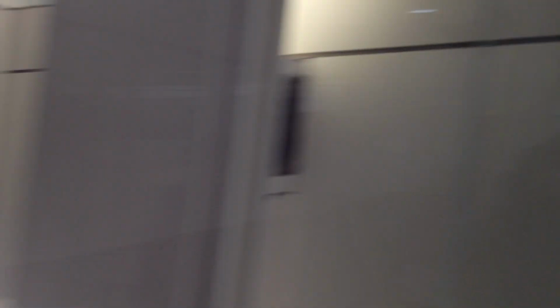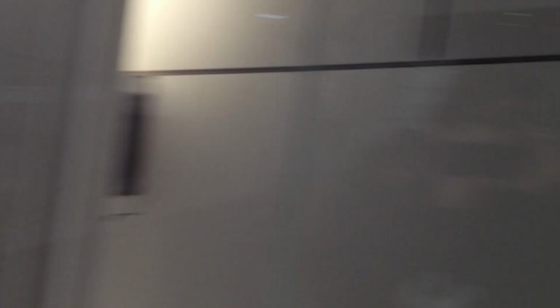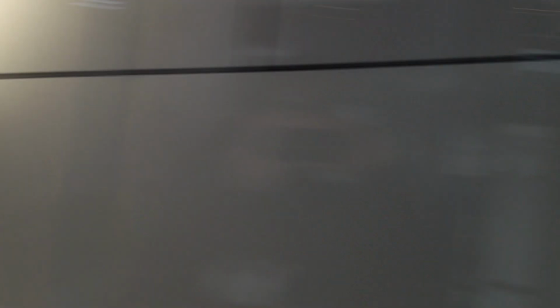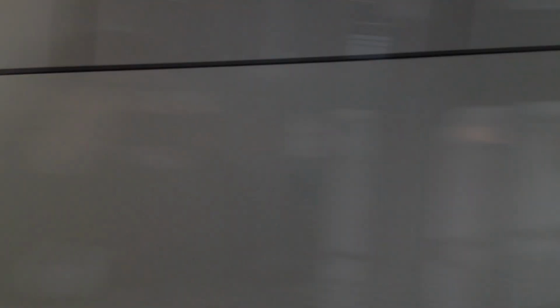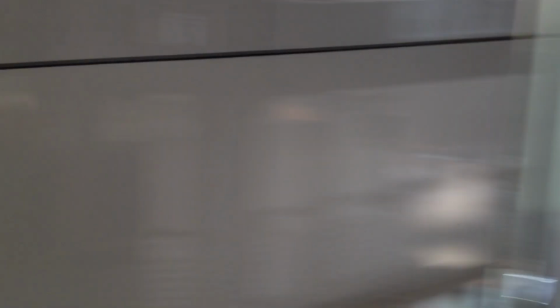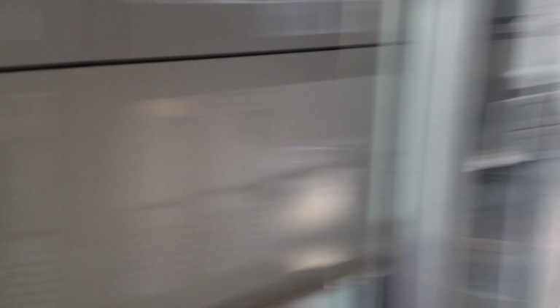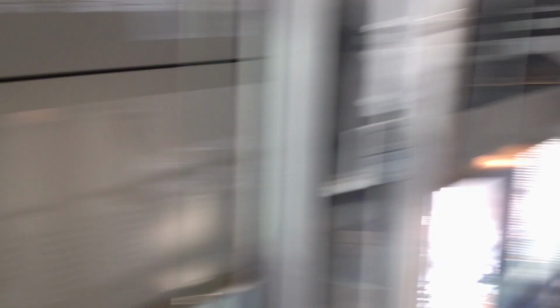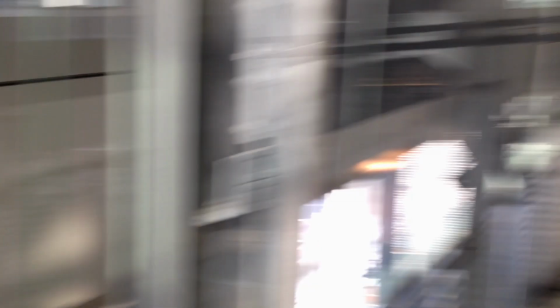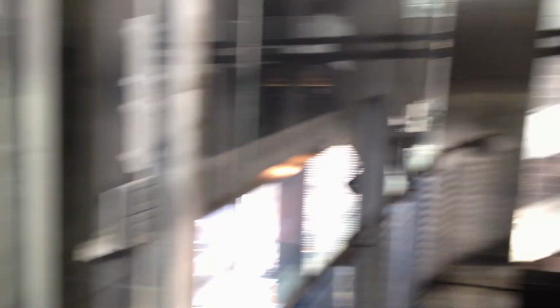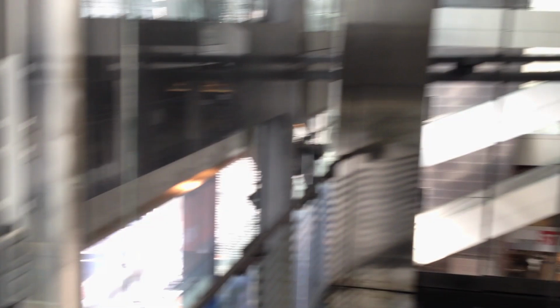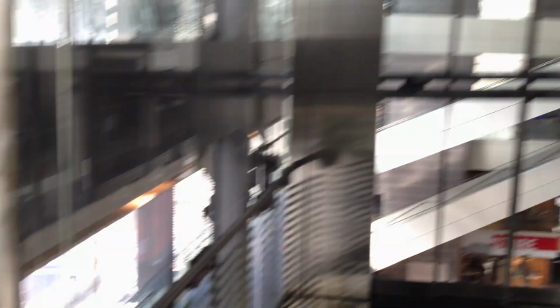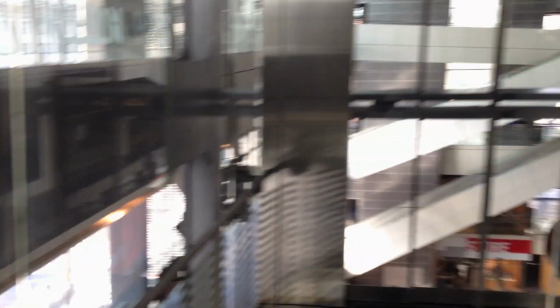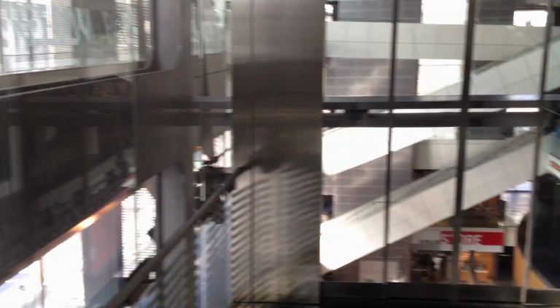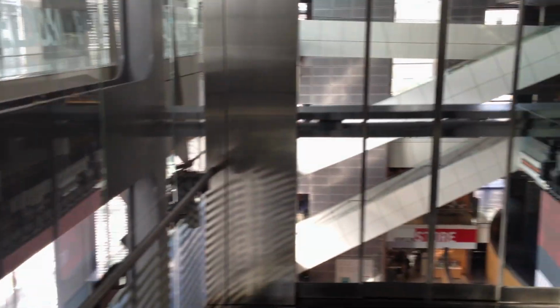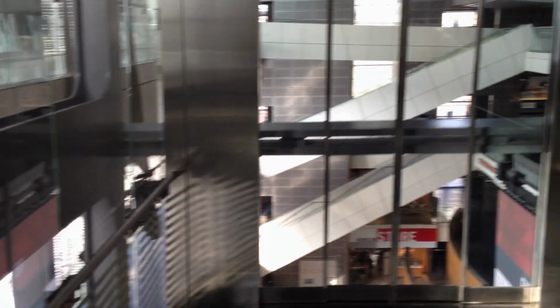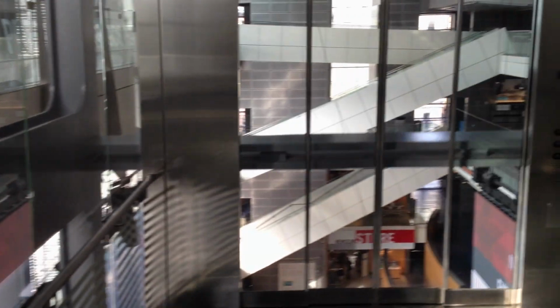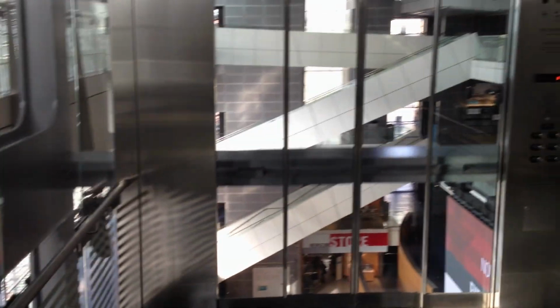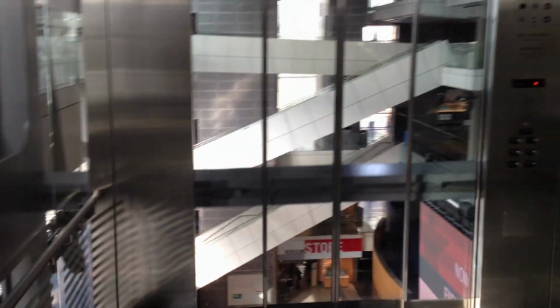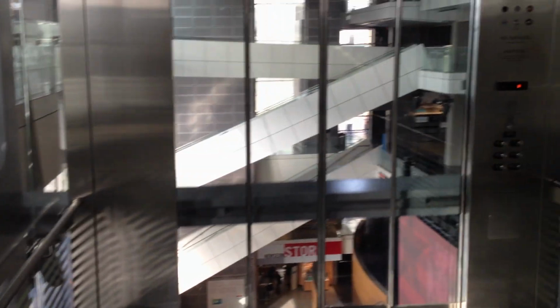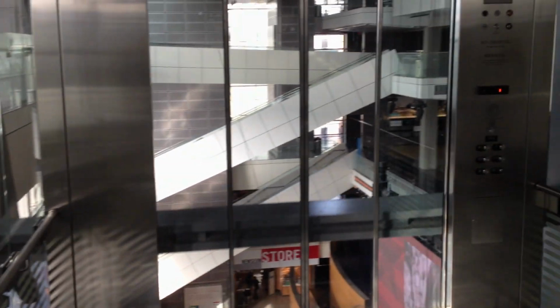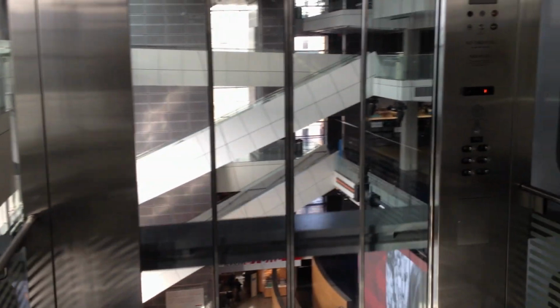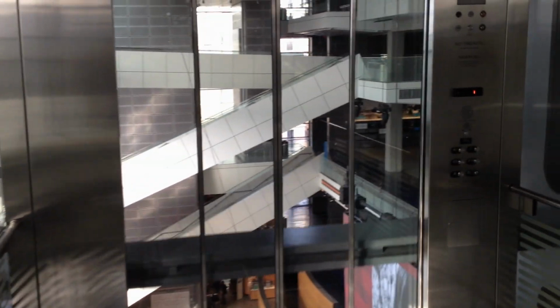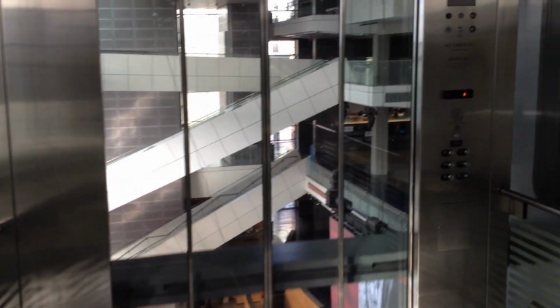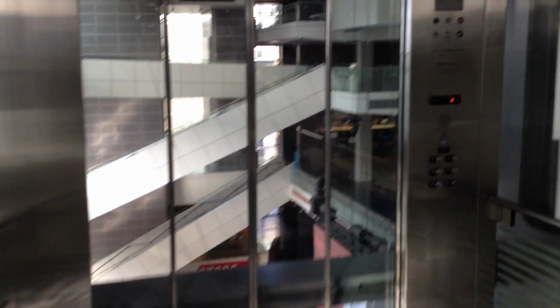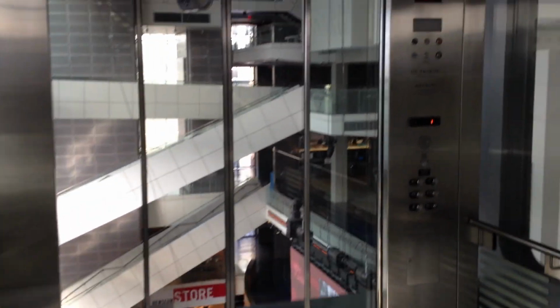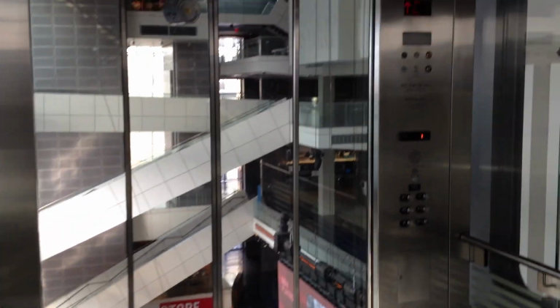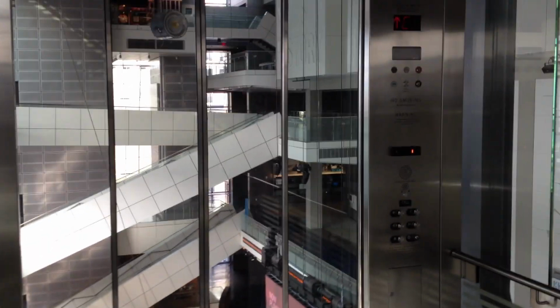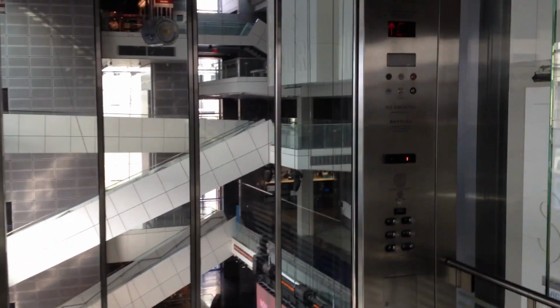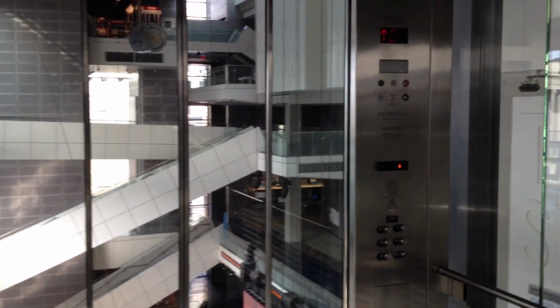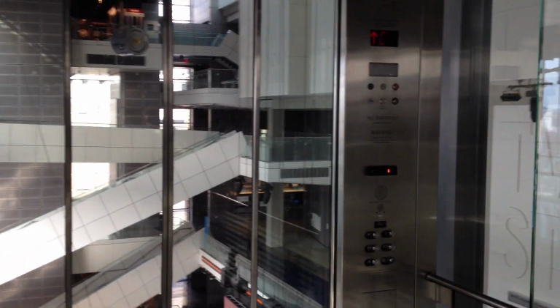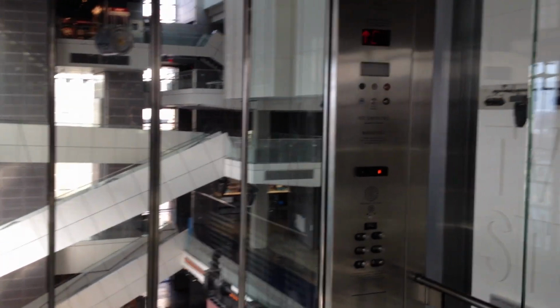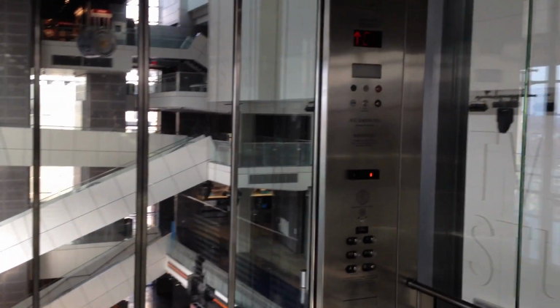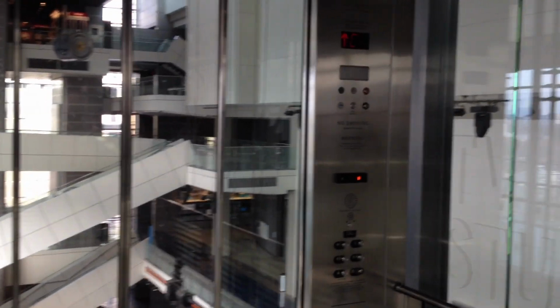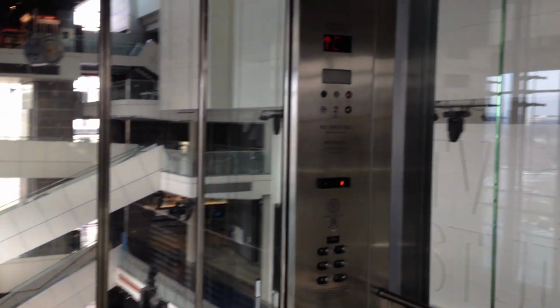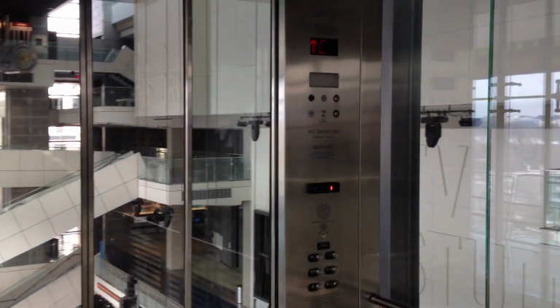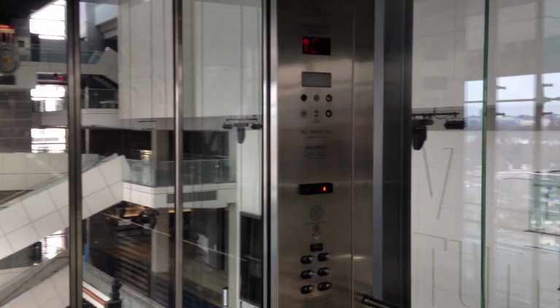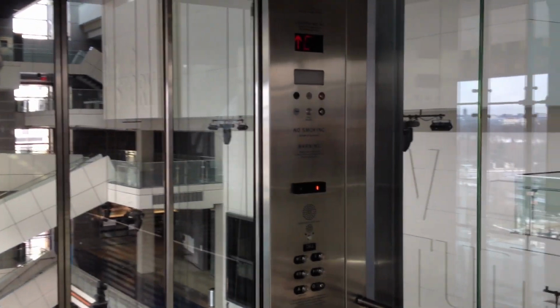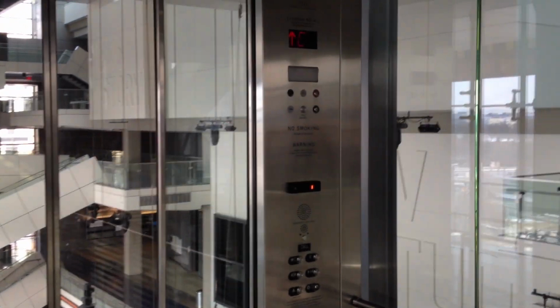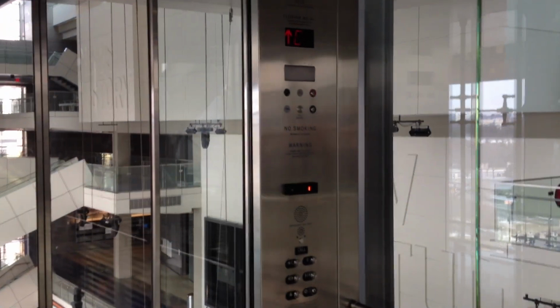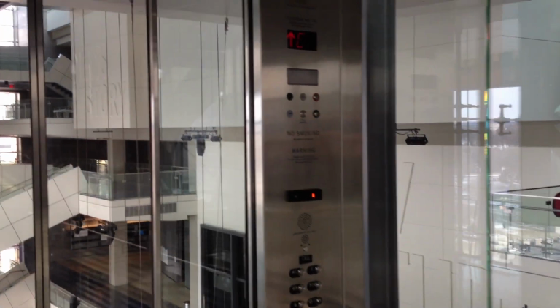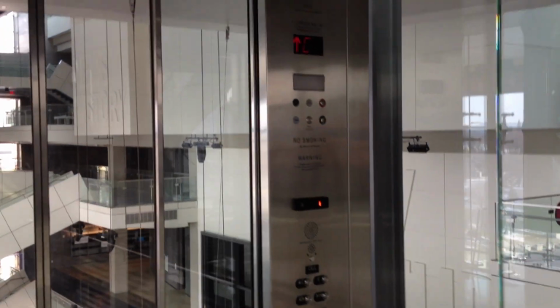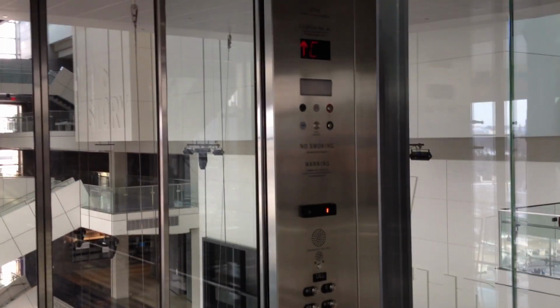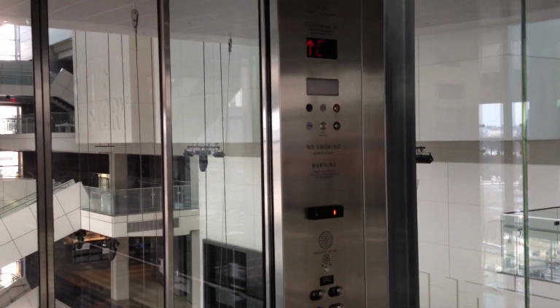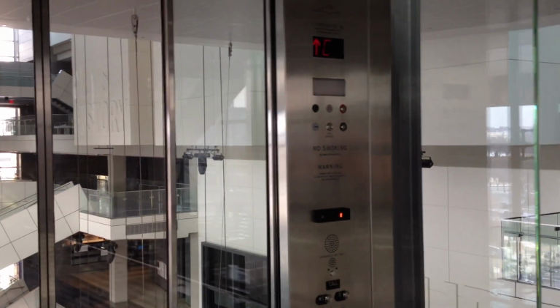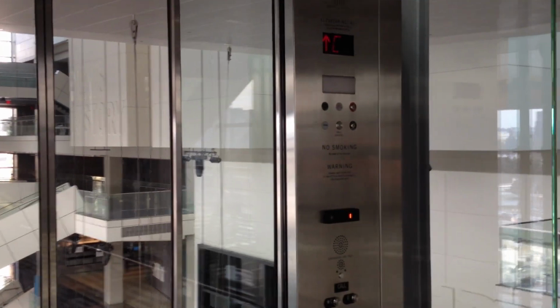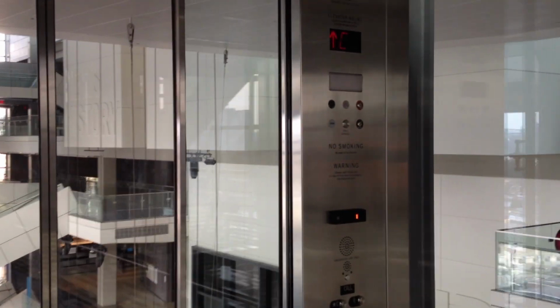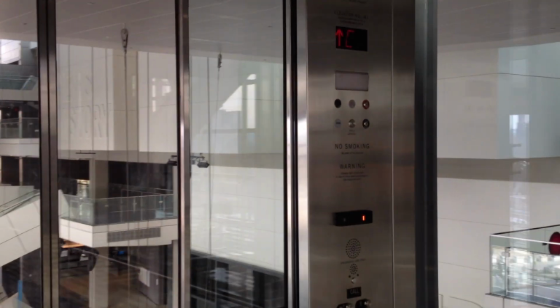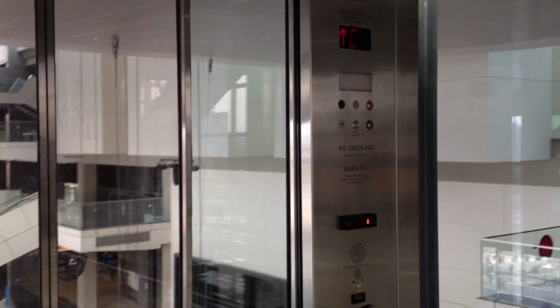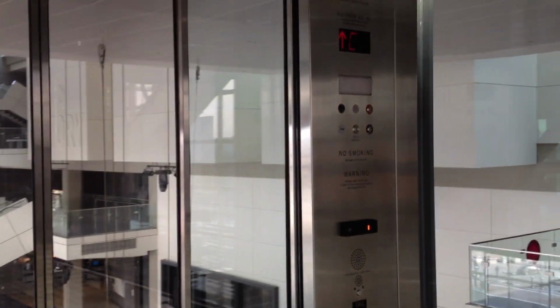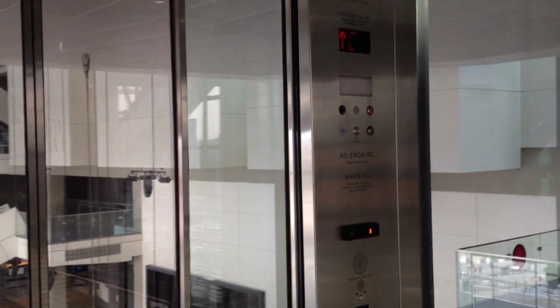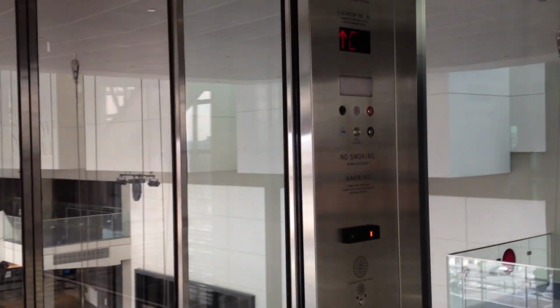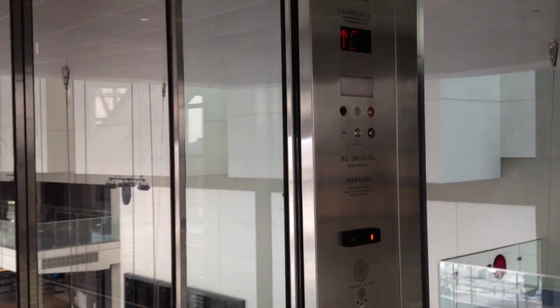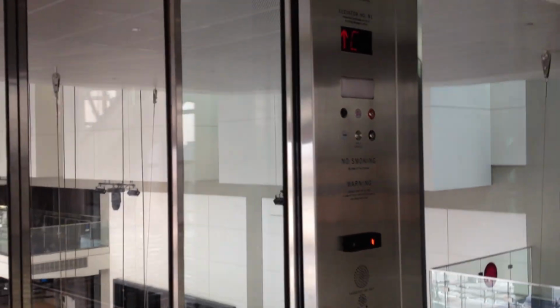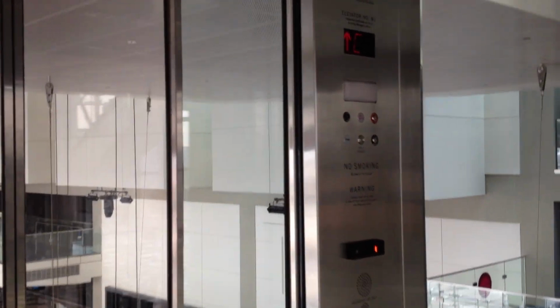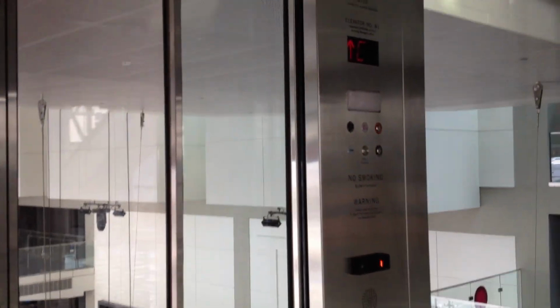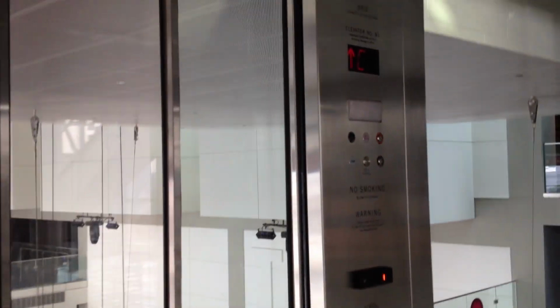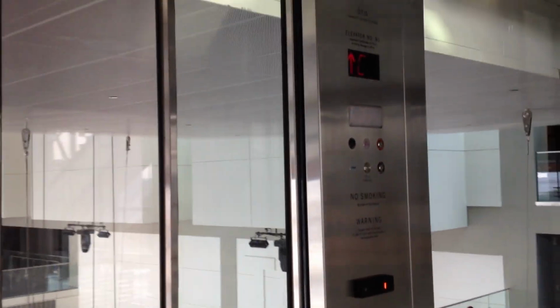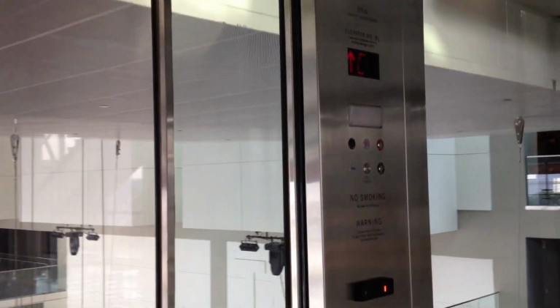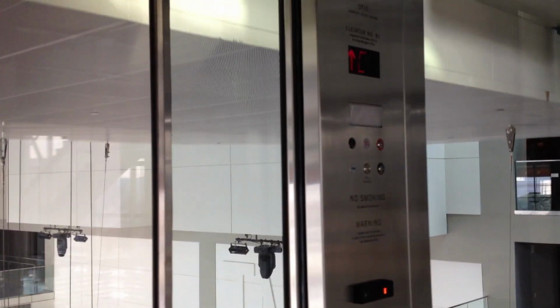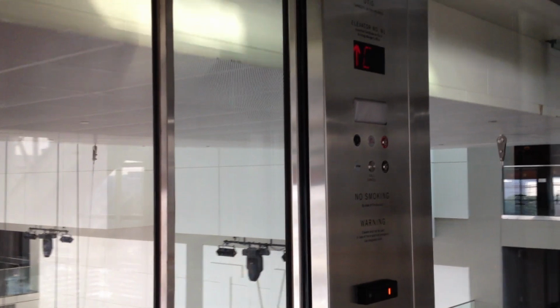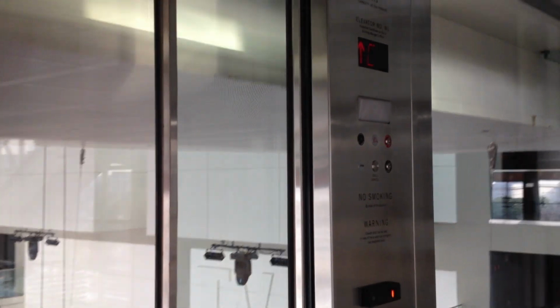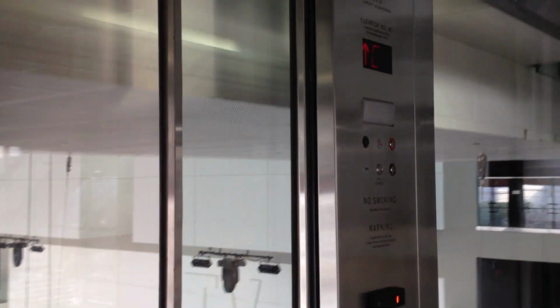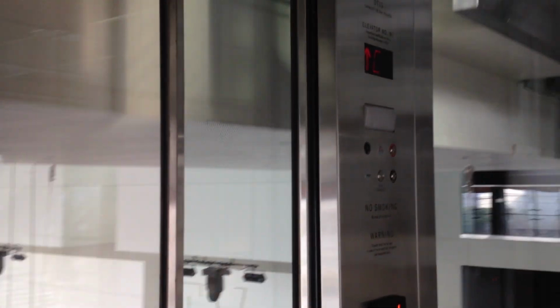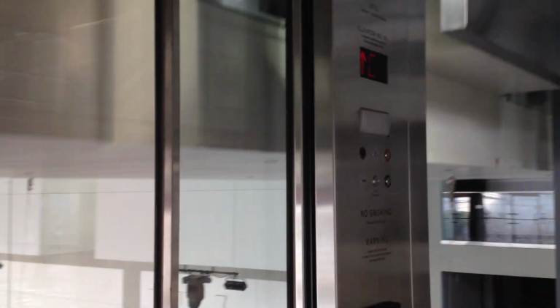Directly above Master Control is our 9-11 Gallery, which features the broadcast antenna from the North Tower of the World Trade Center.